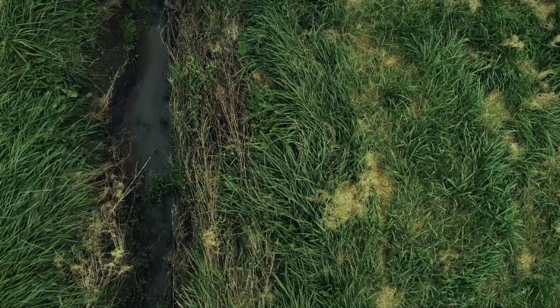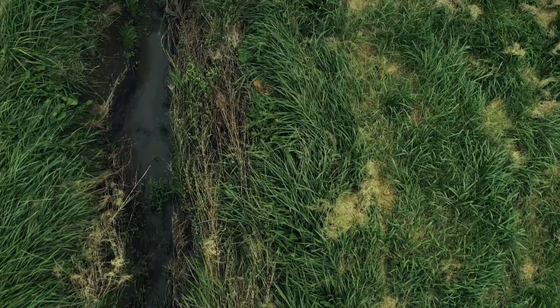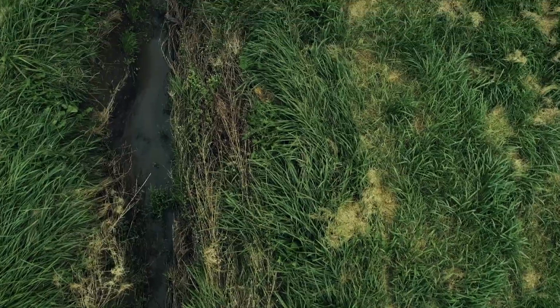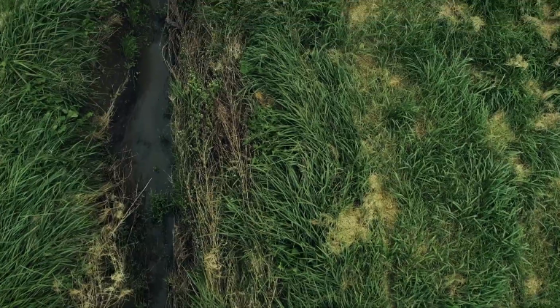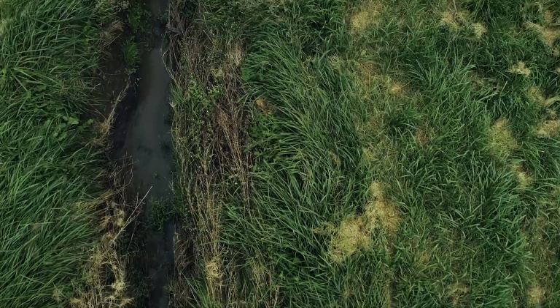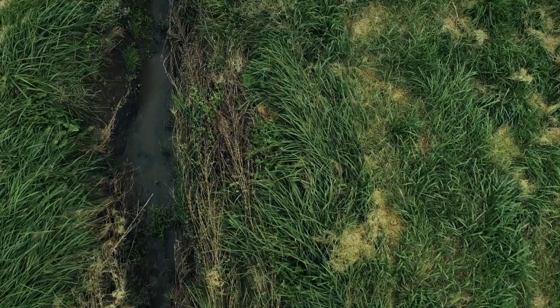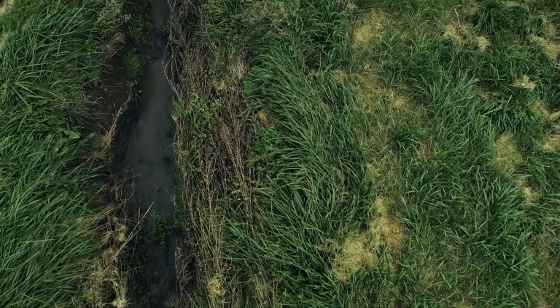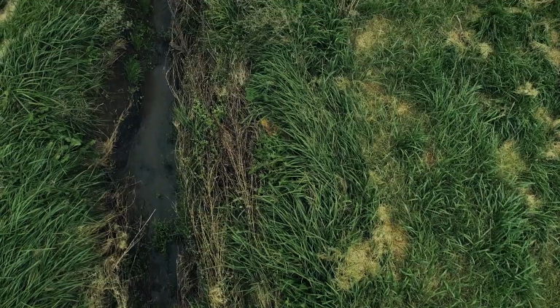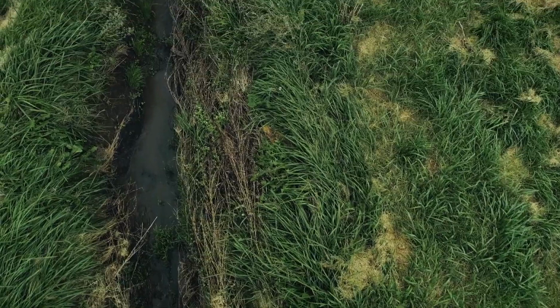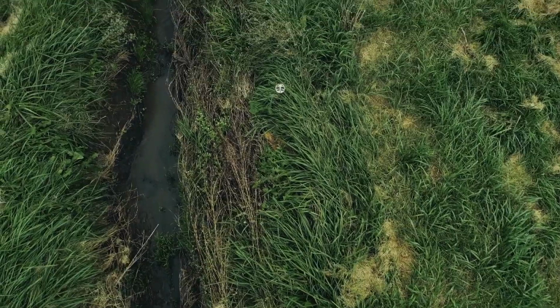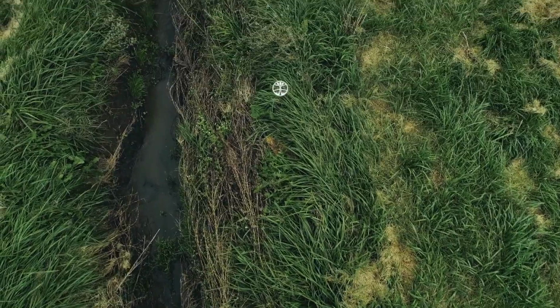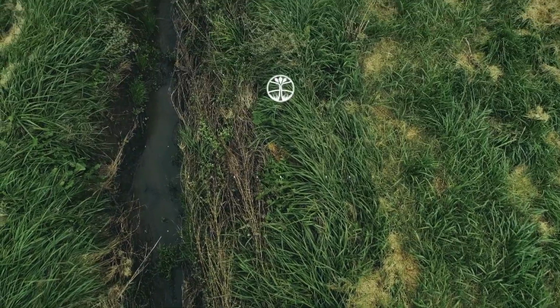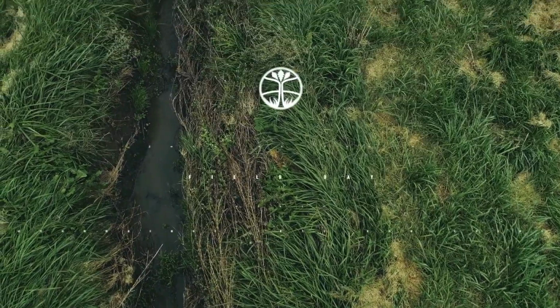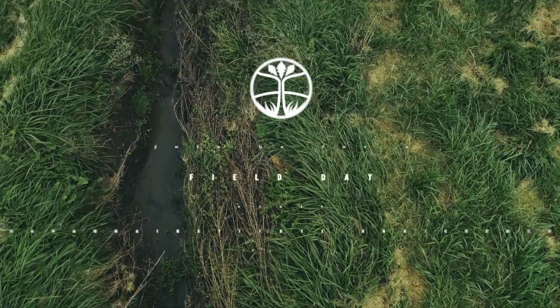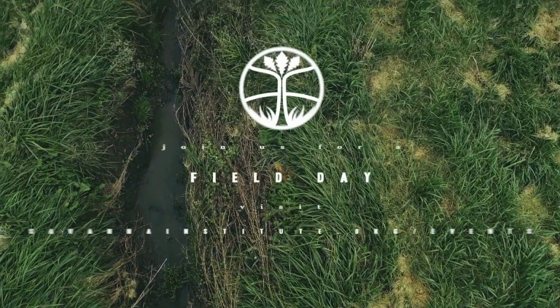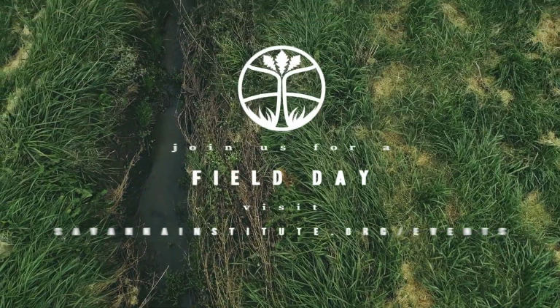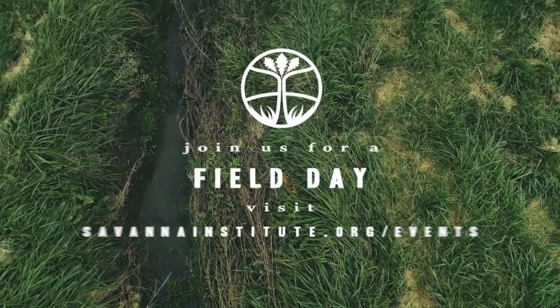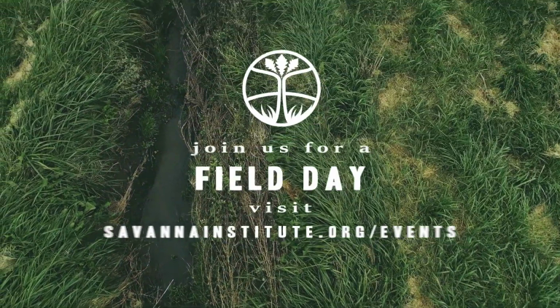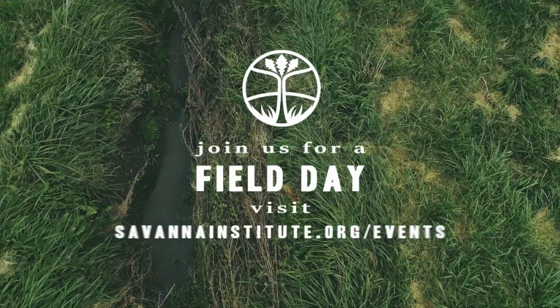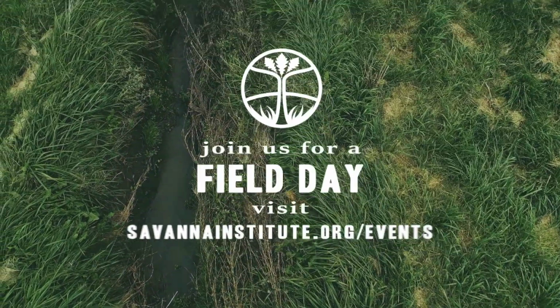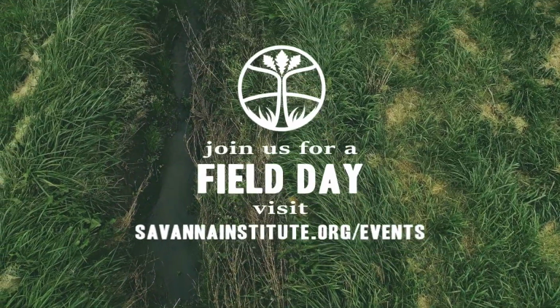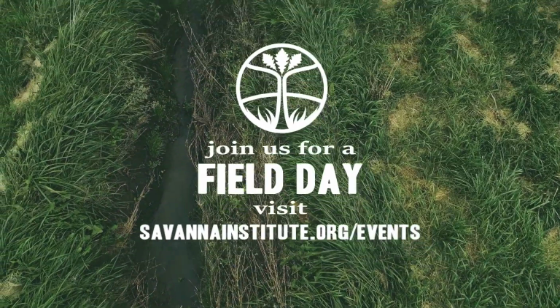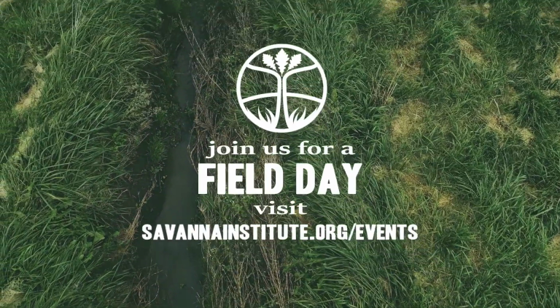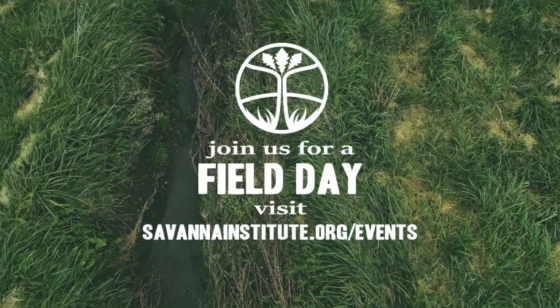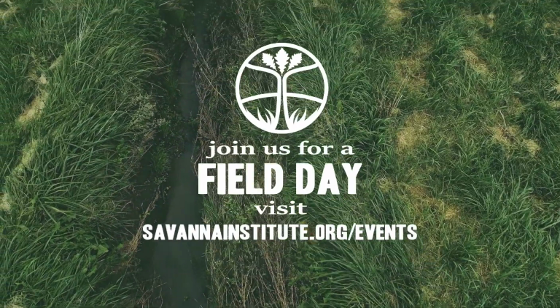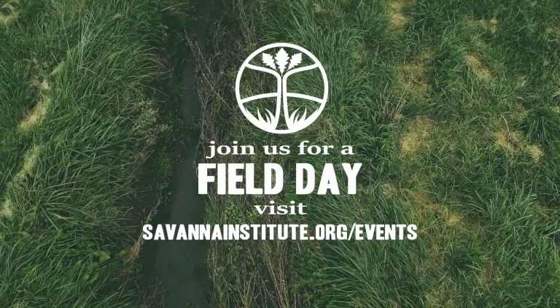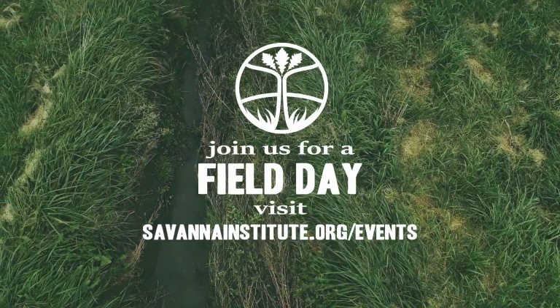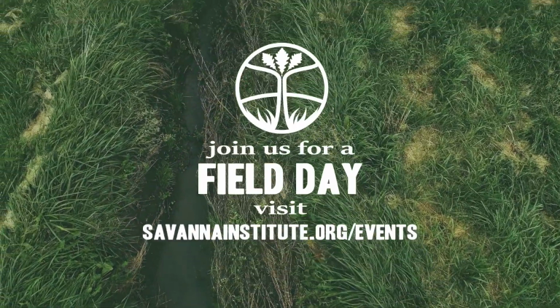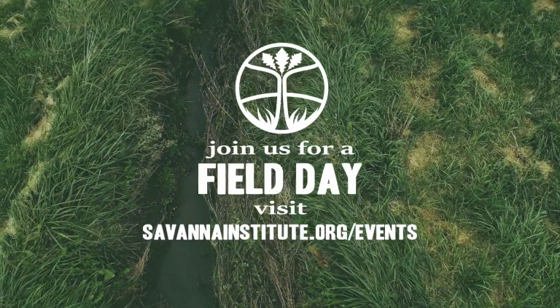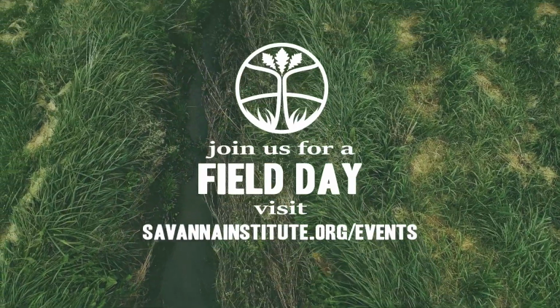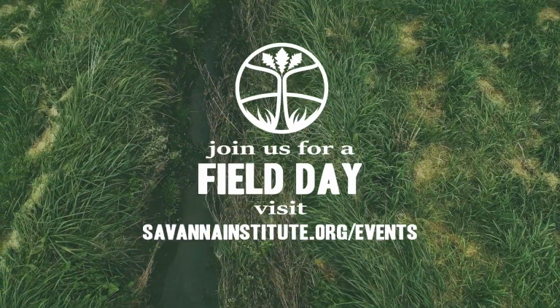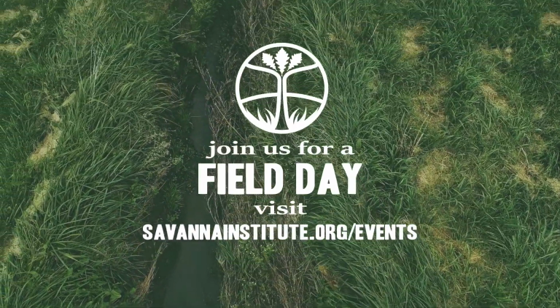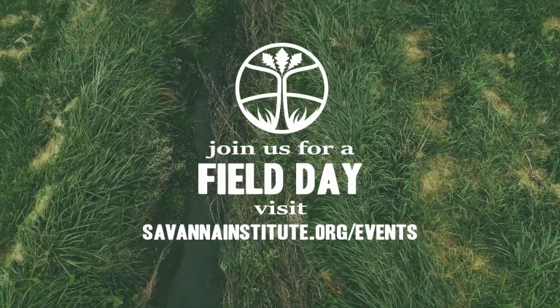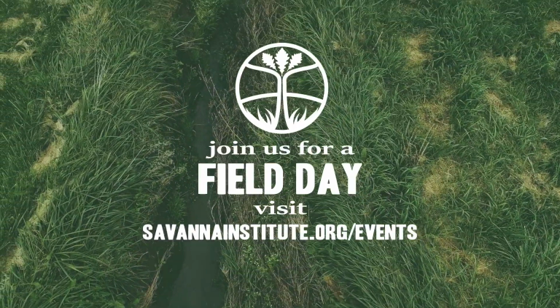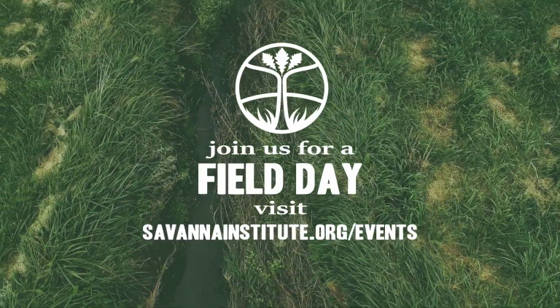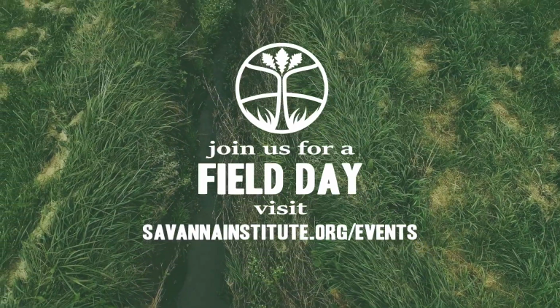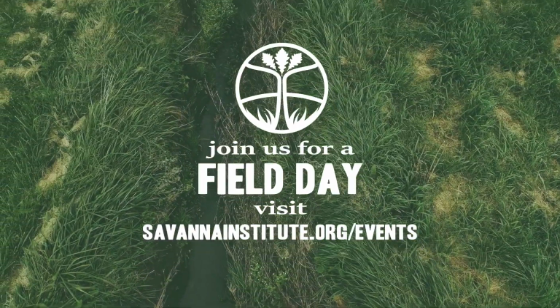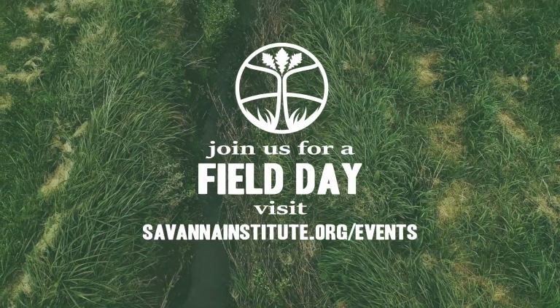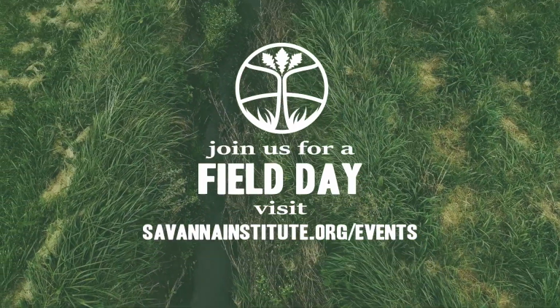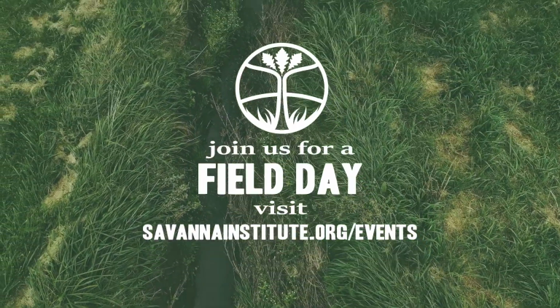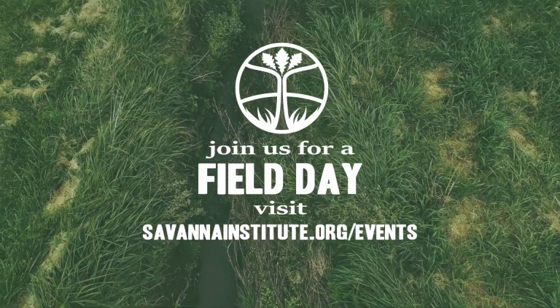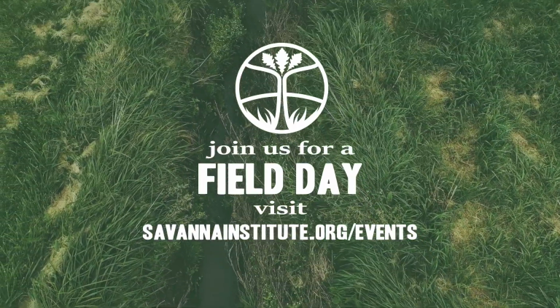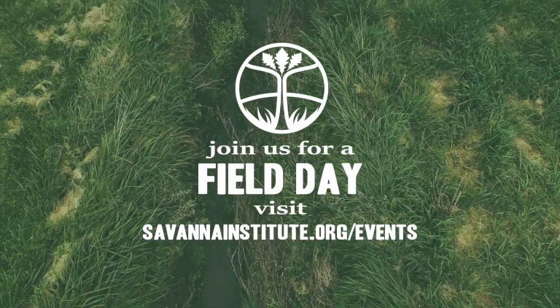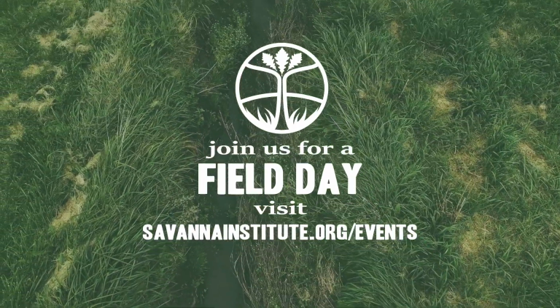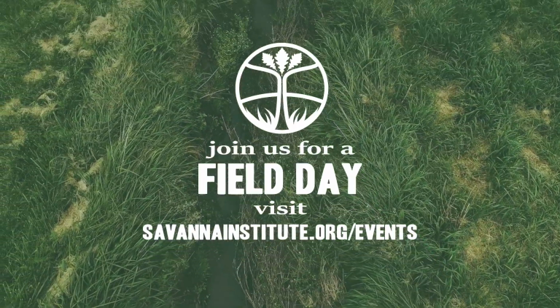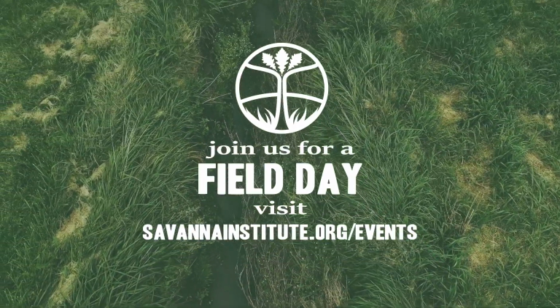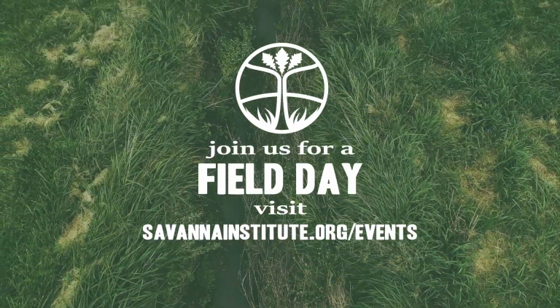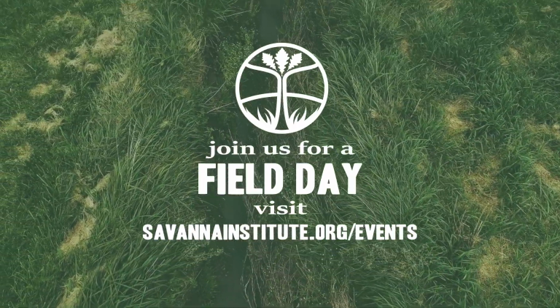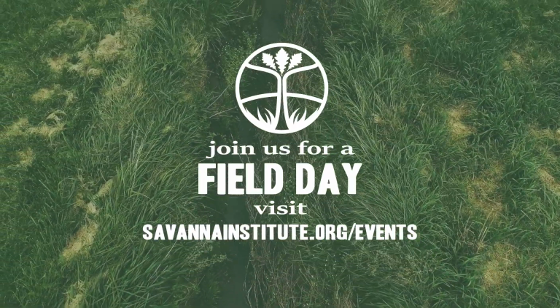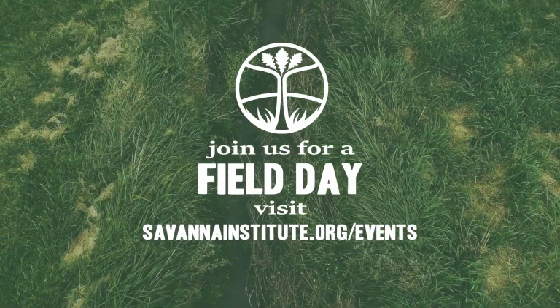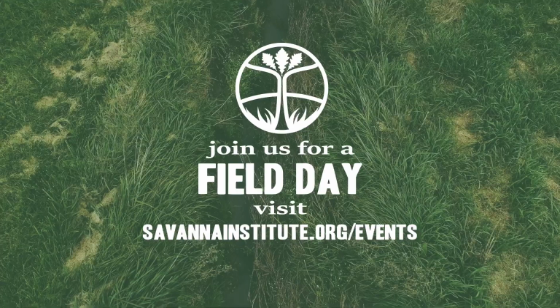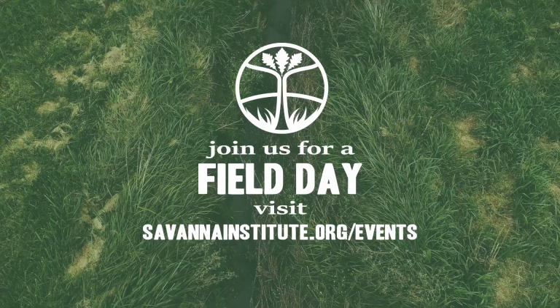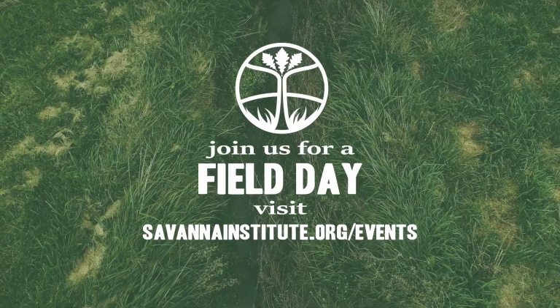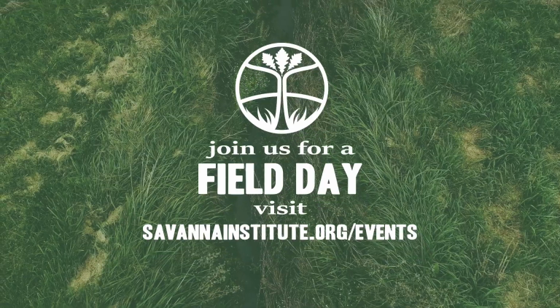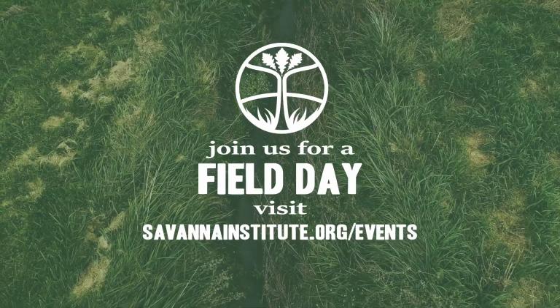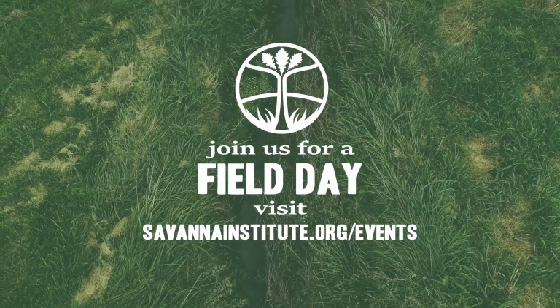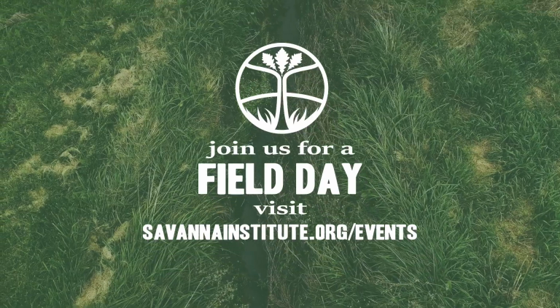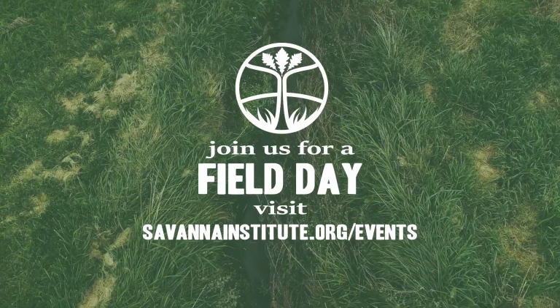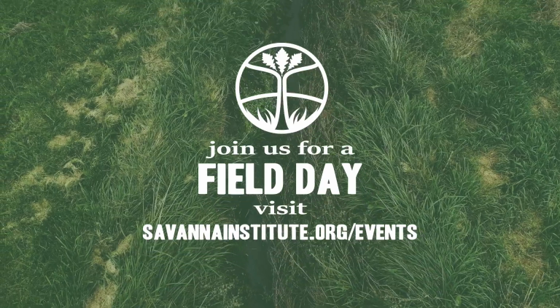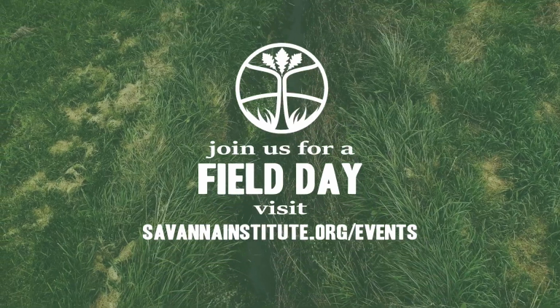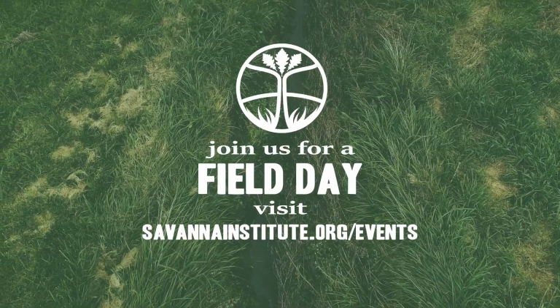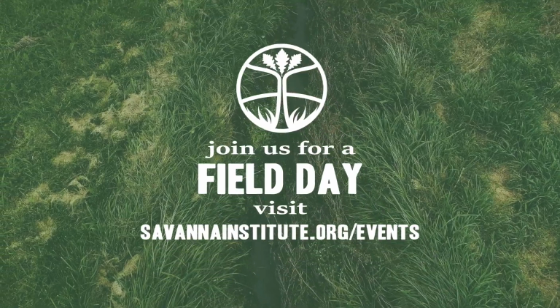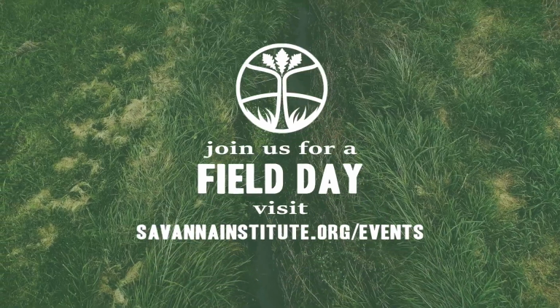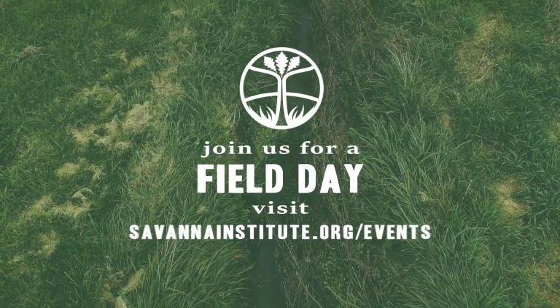Check out our website savannahinstitute.org/events for opportunities to visit a demonstration farm or apply for technical service.